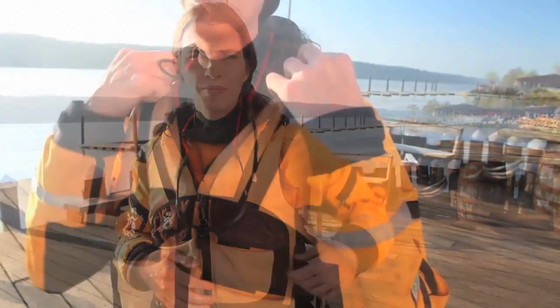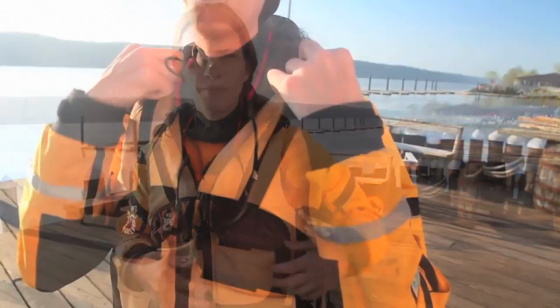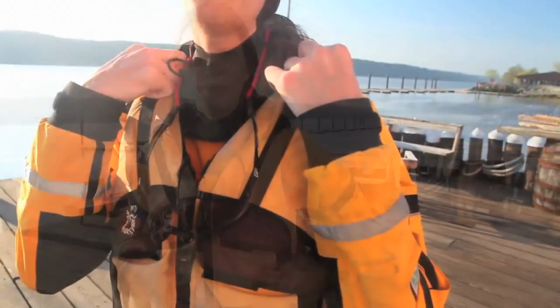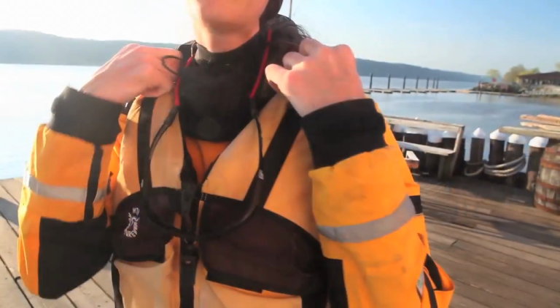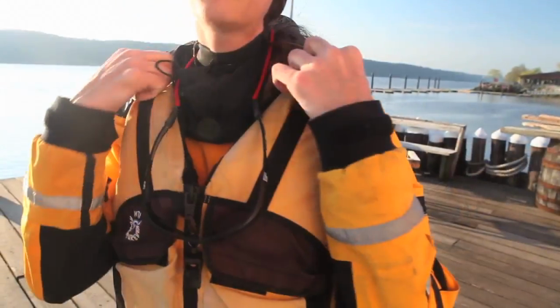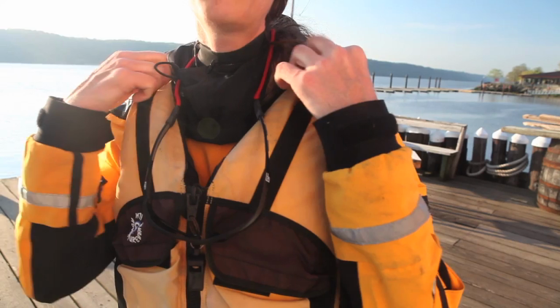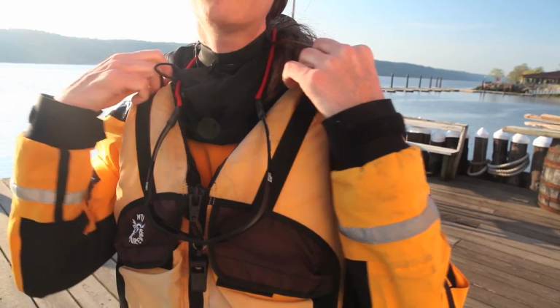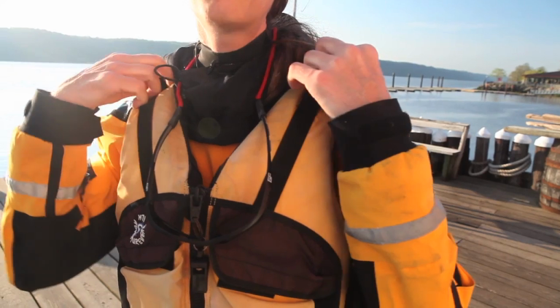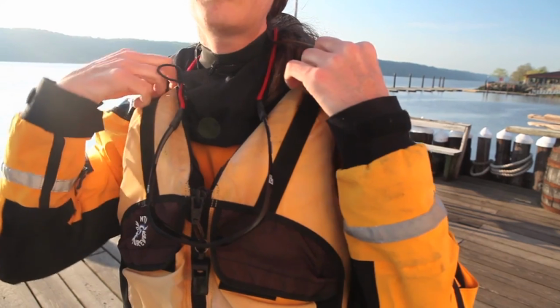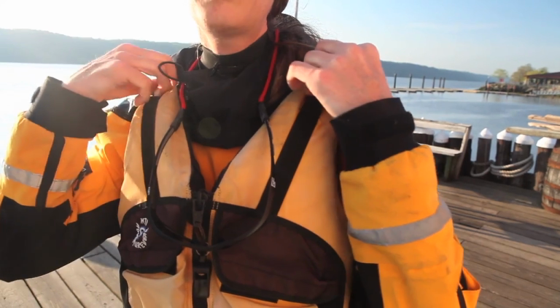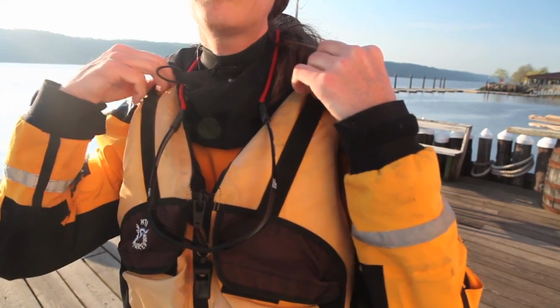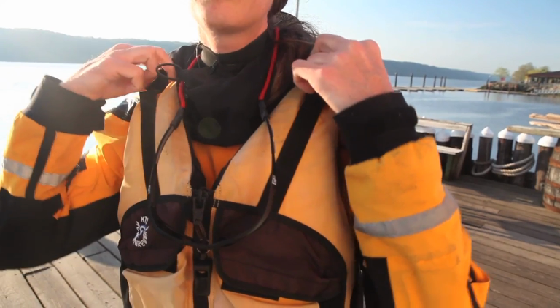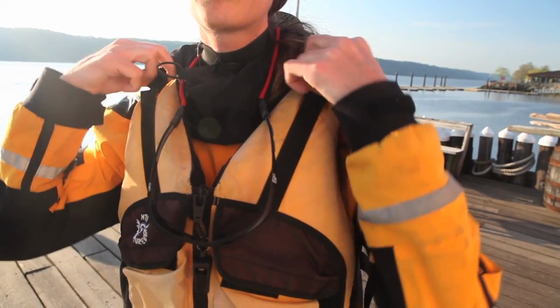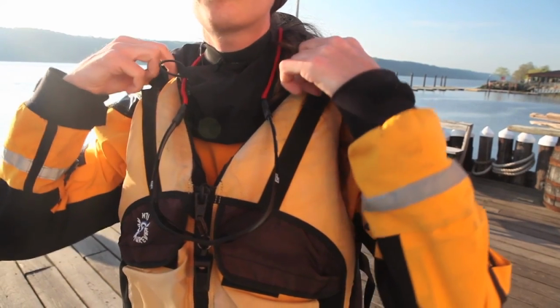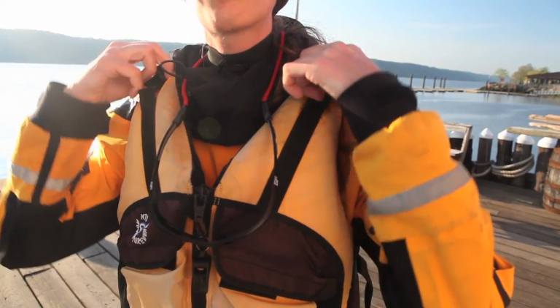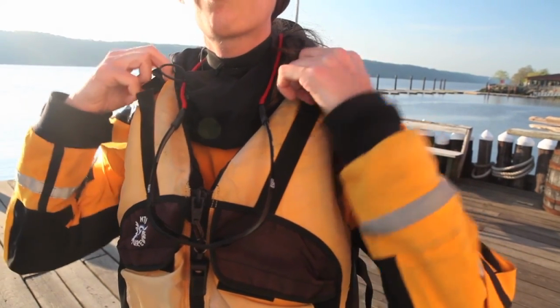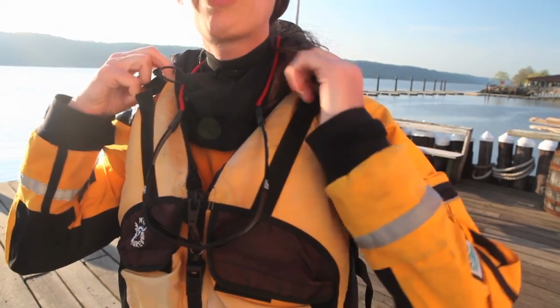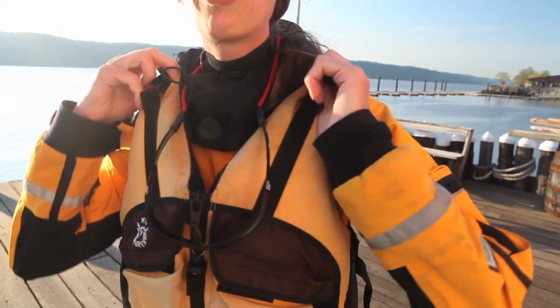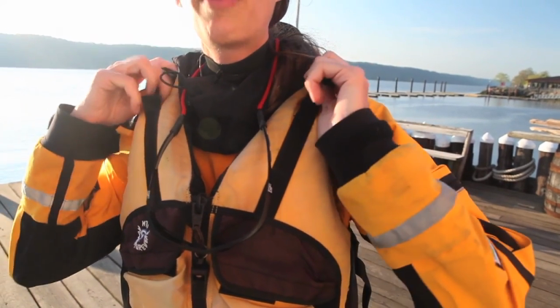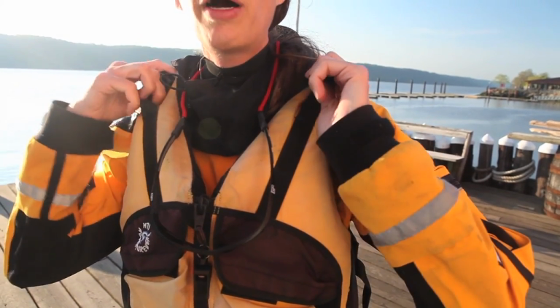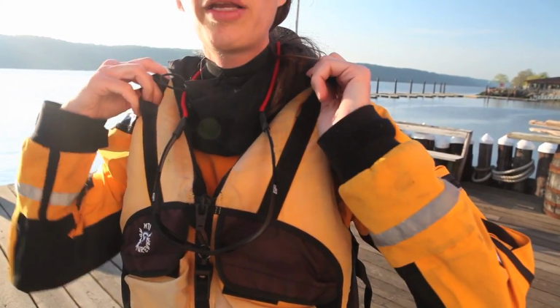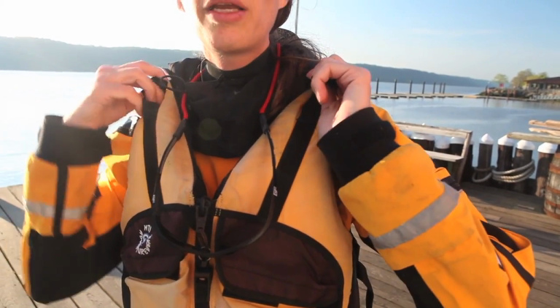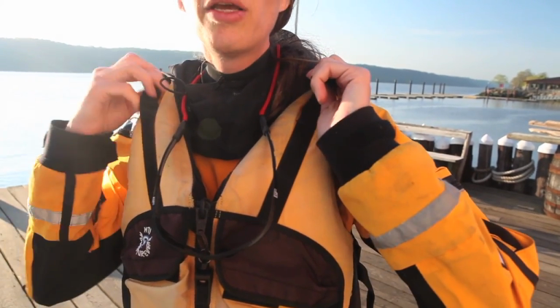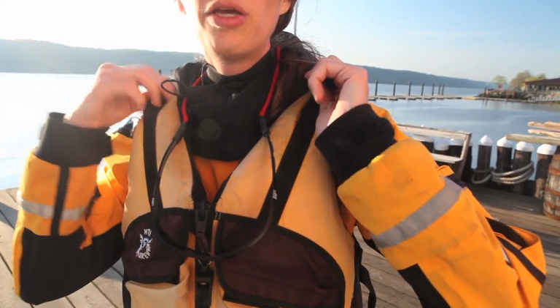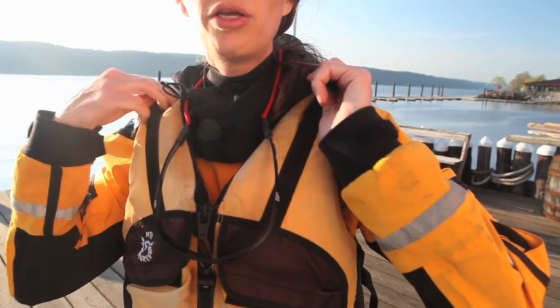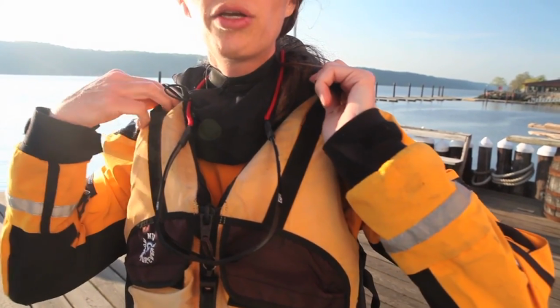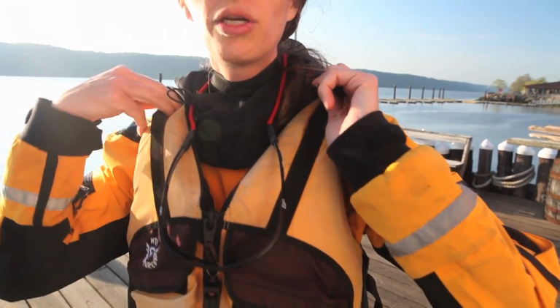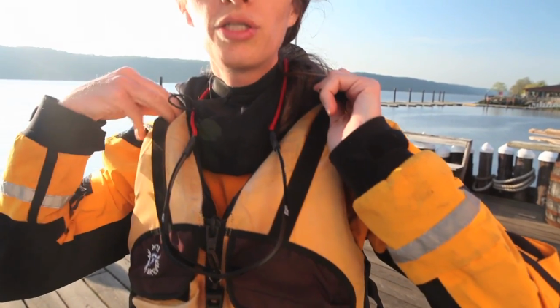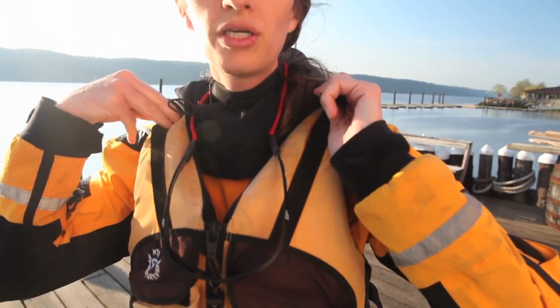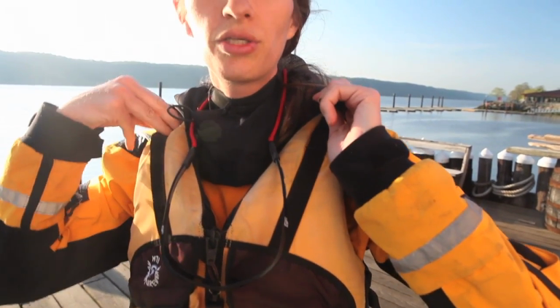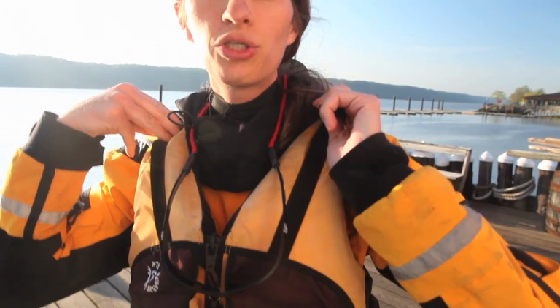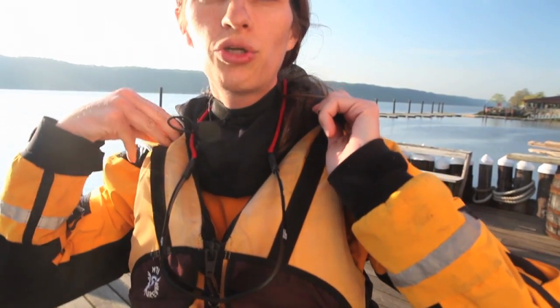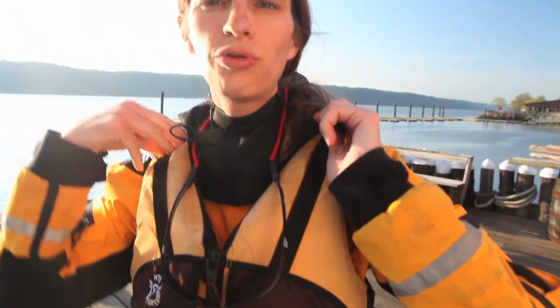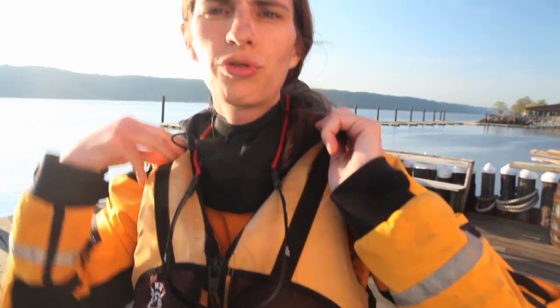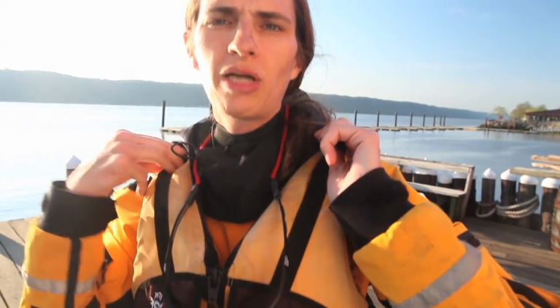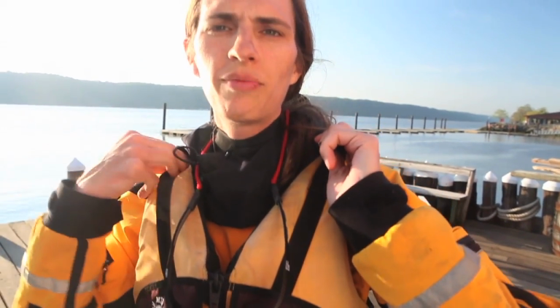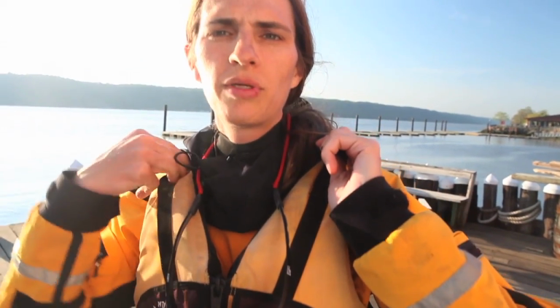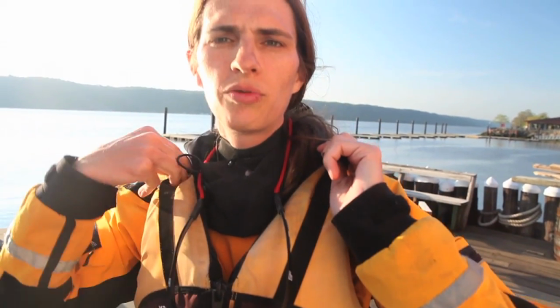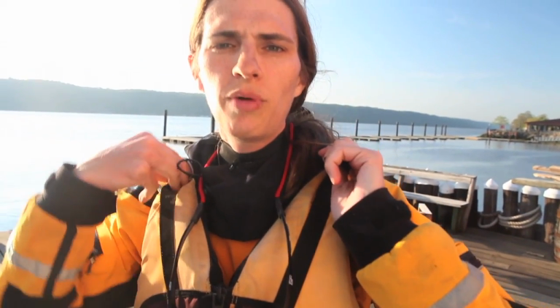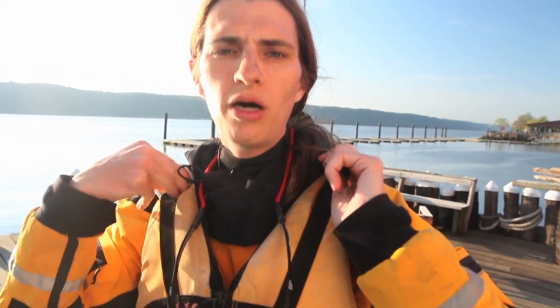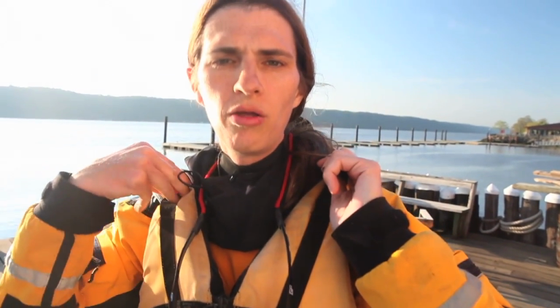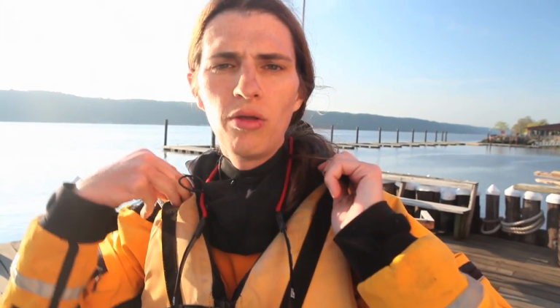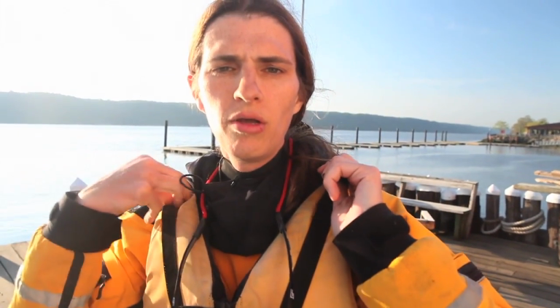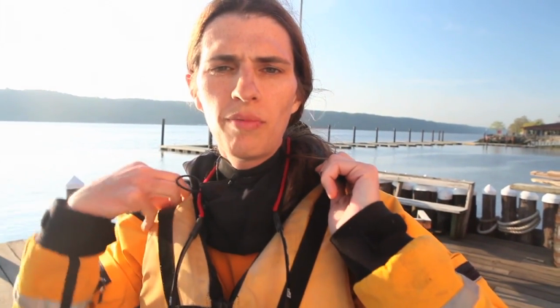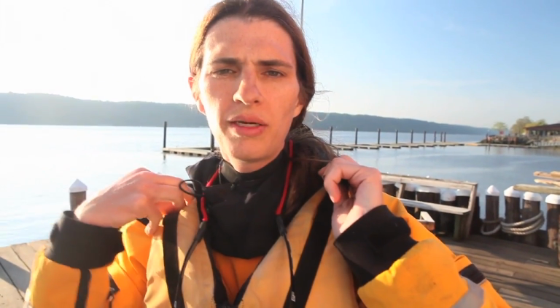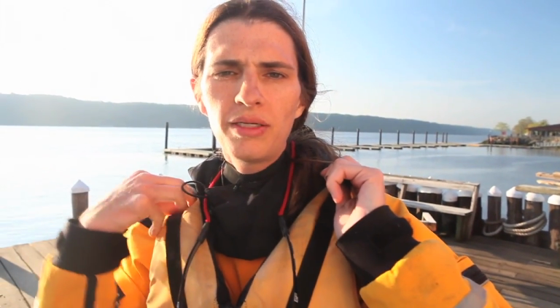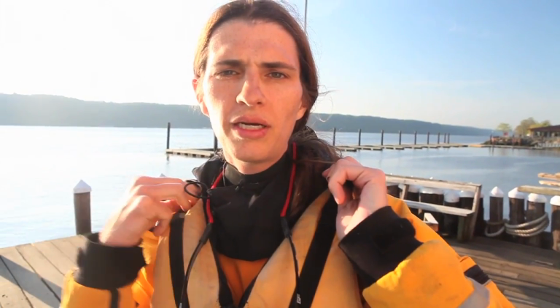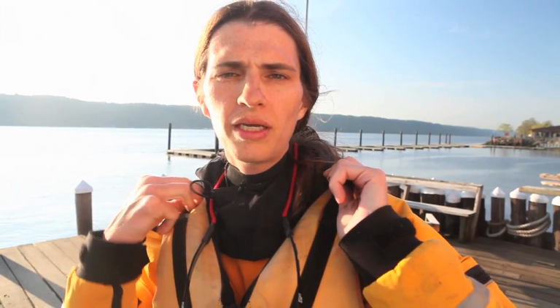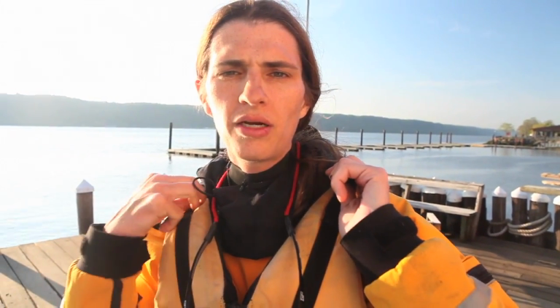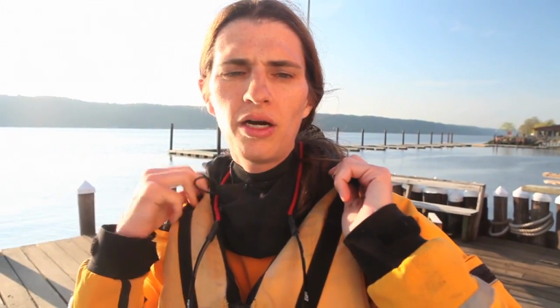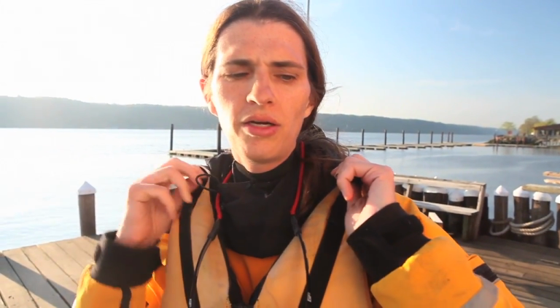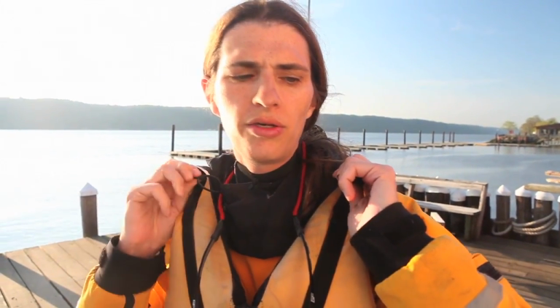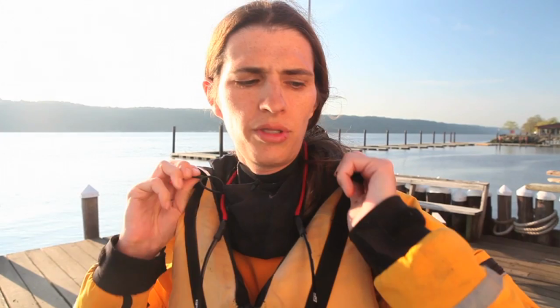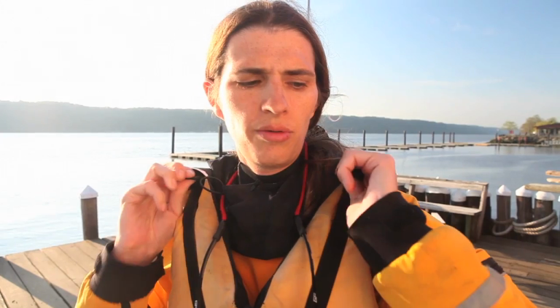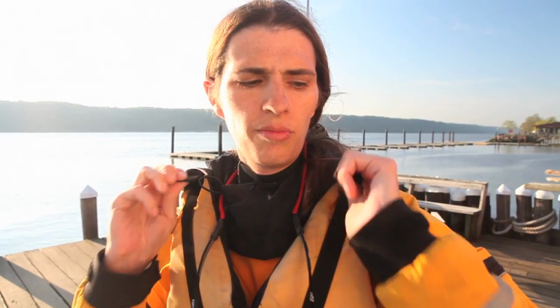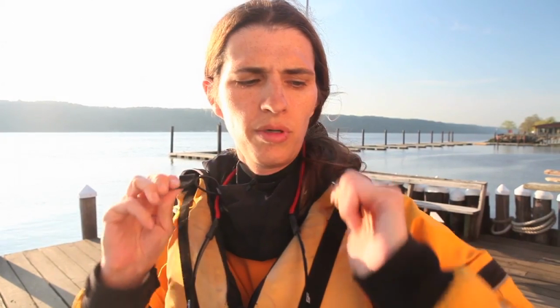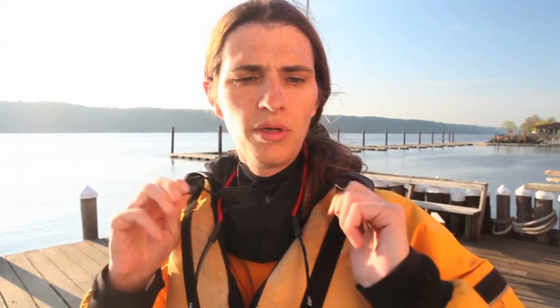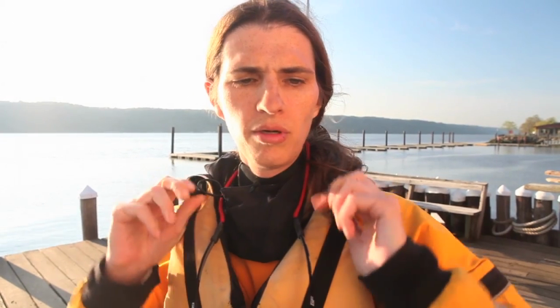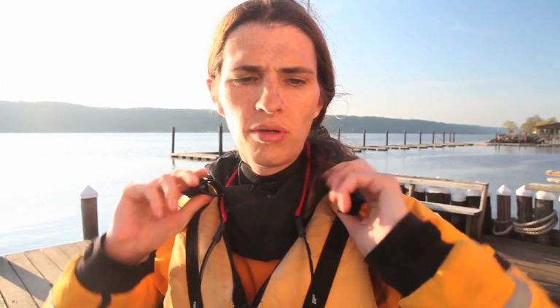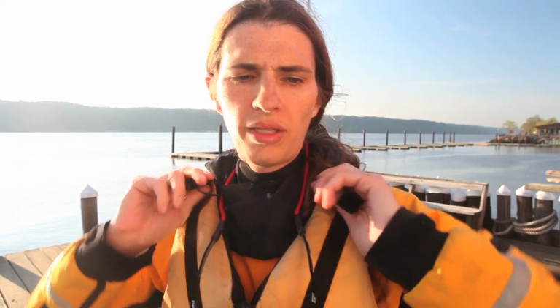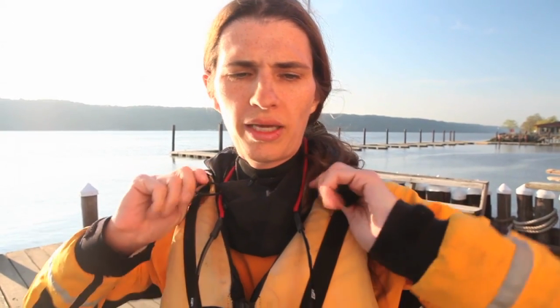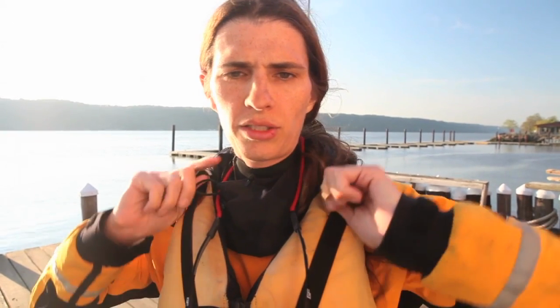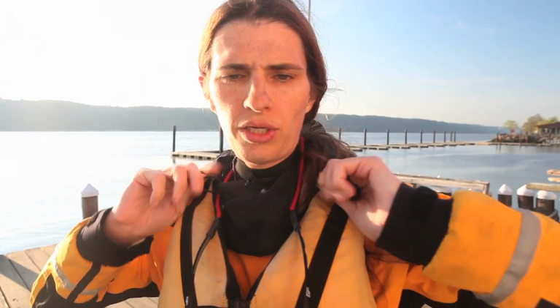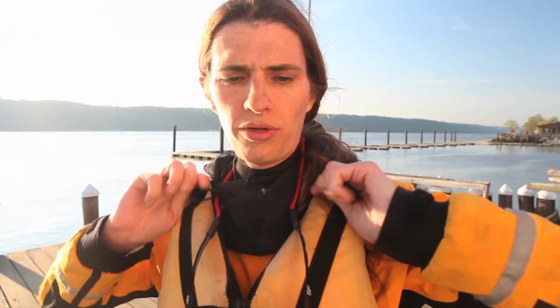Once the PFD is snug around your body, you can adjust the shoulder straps as well by tugging on them like so.